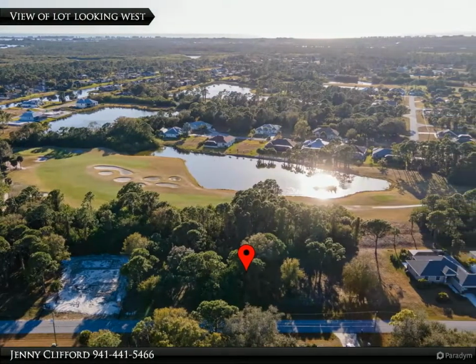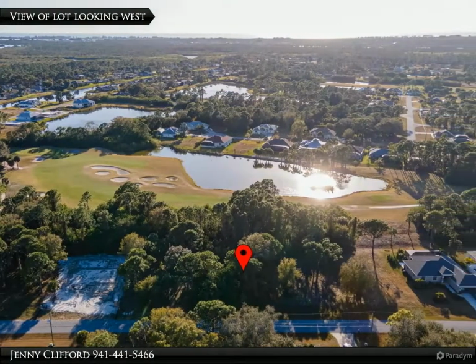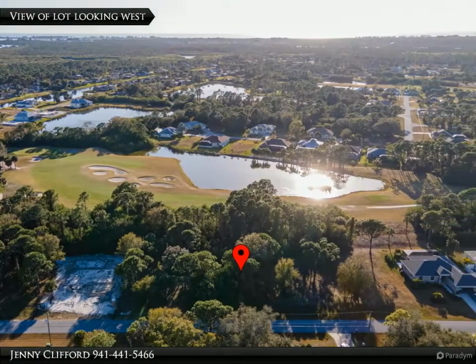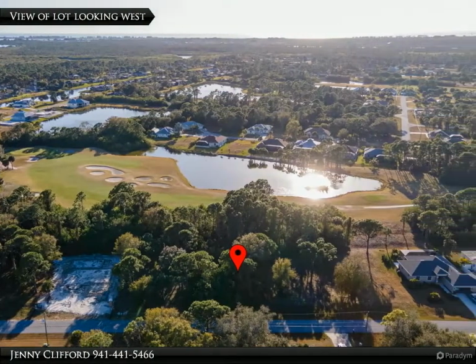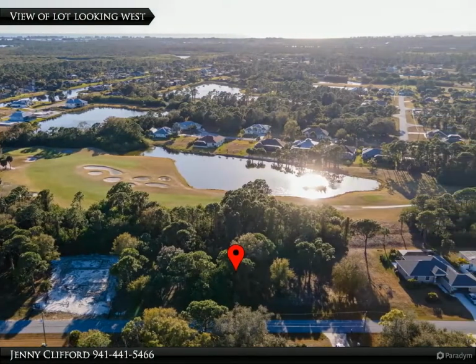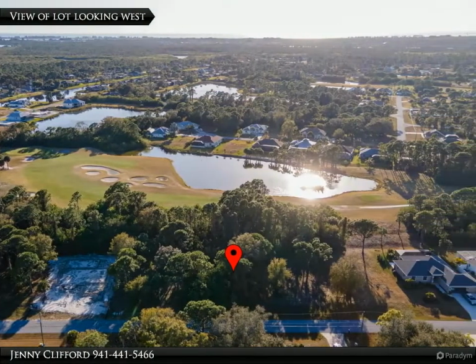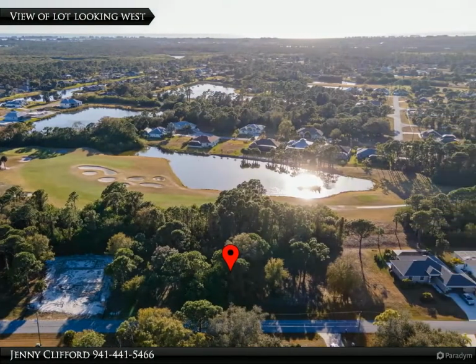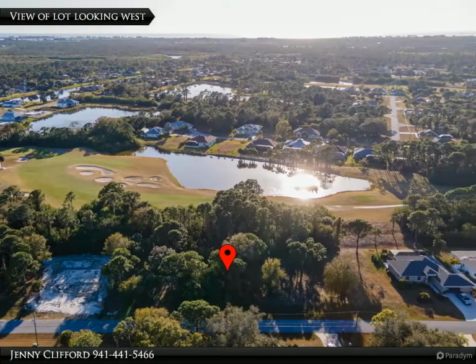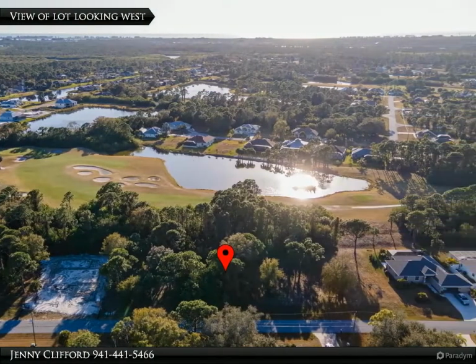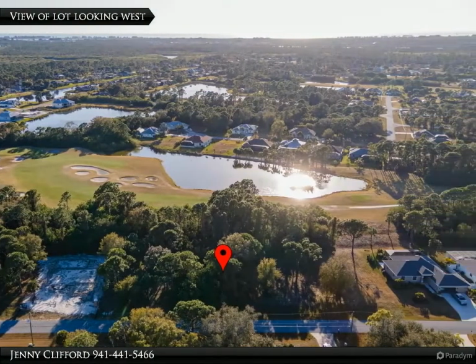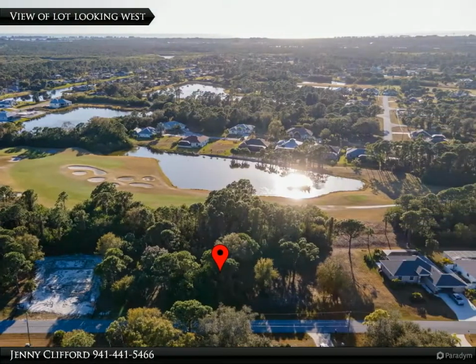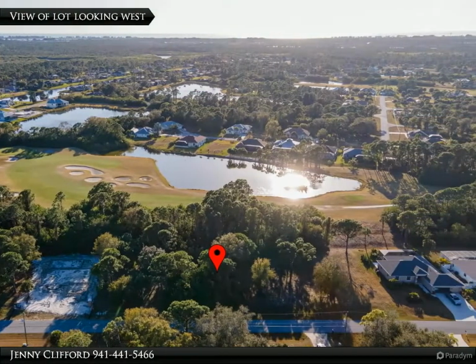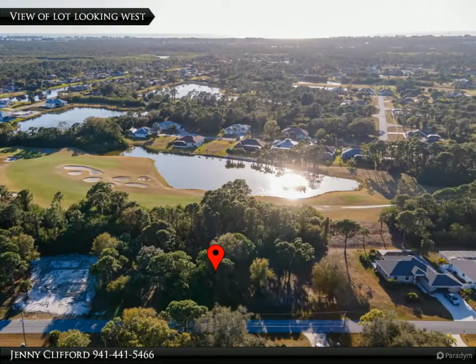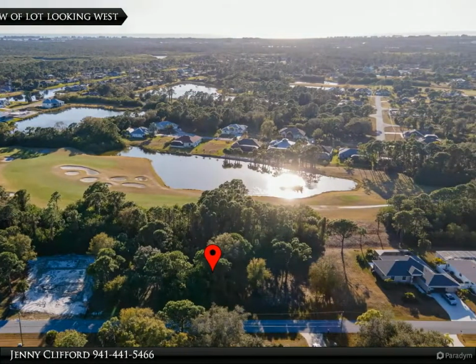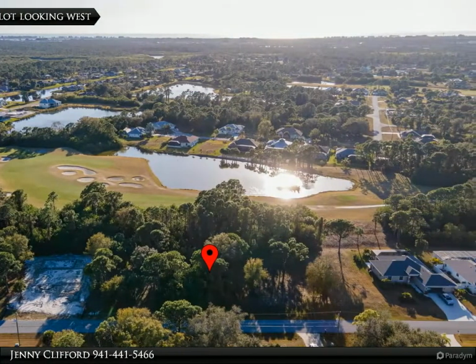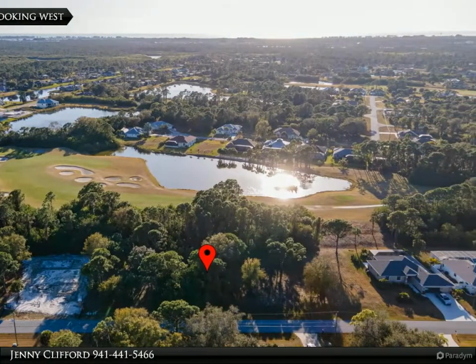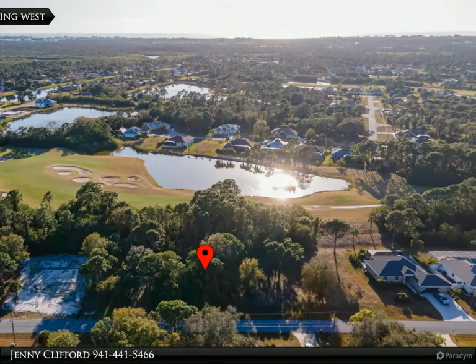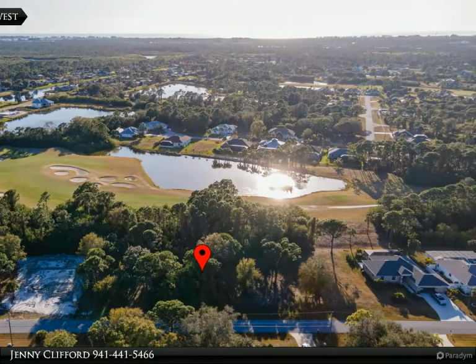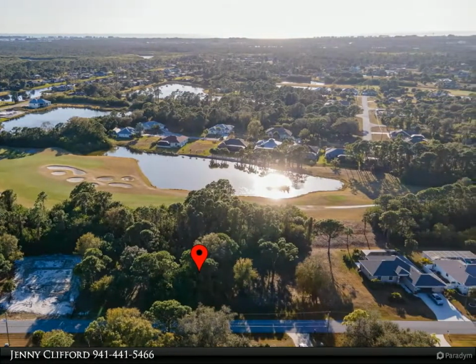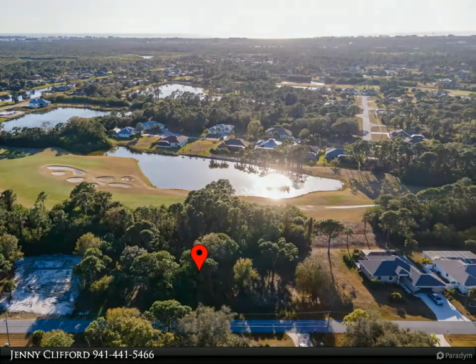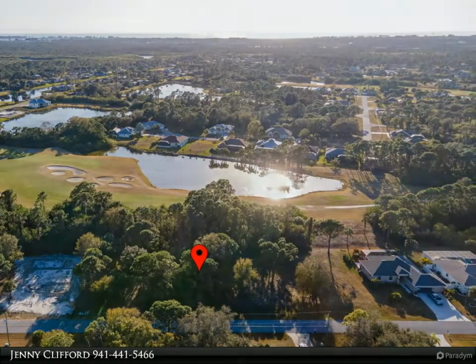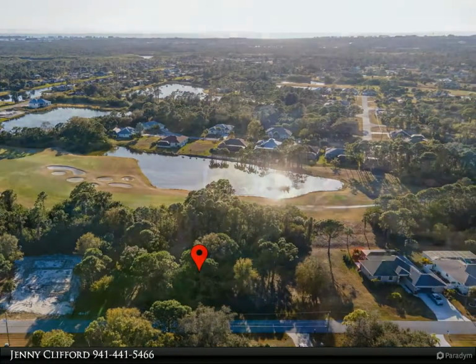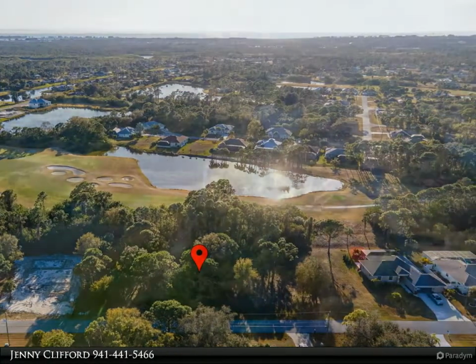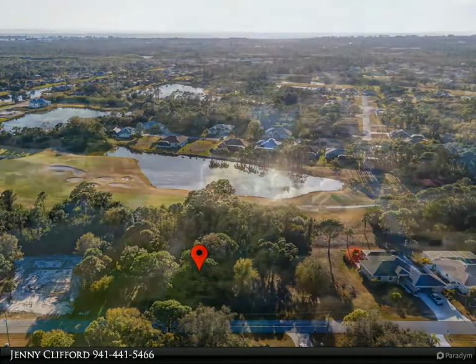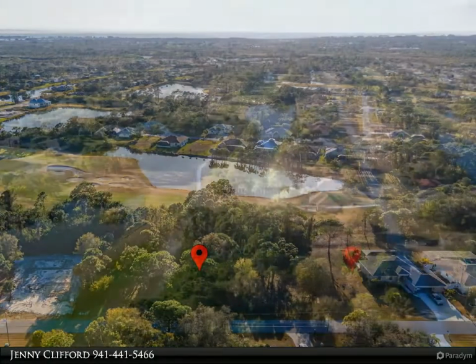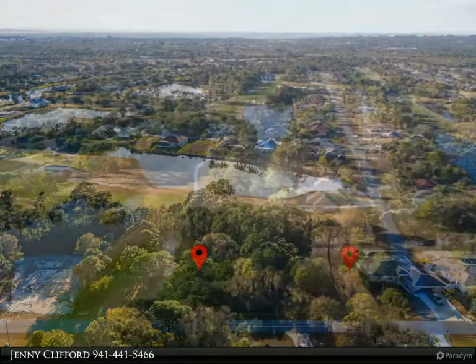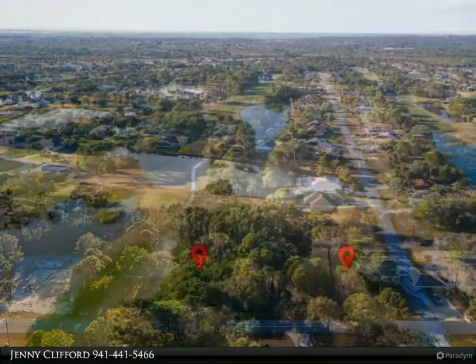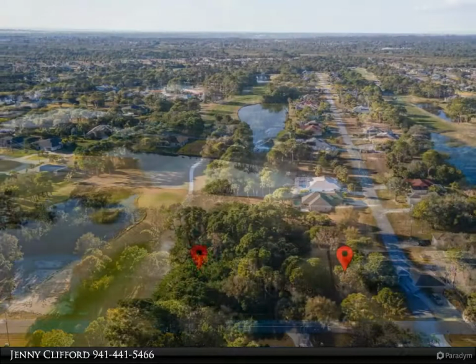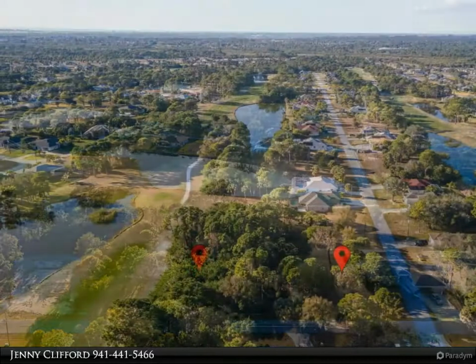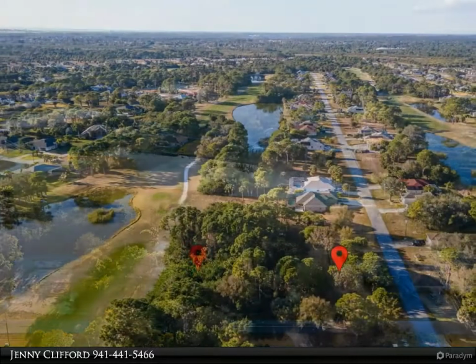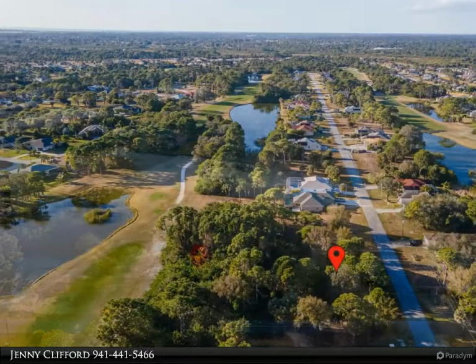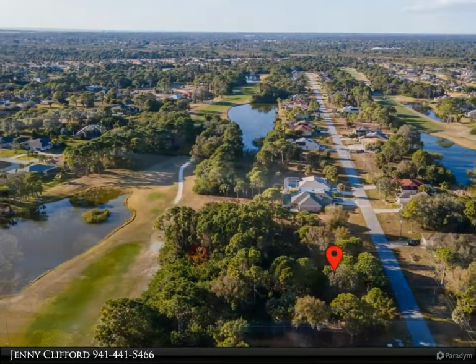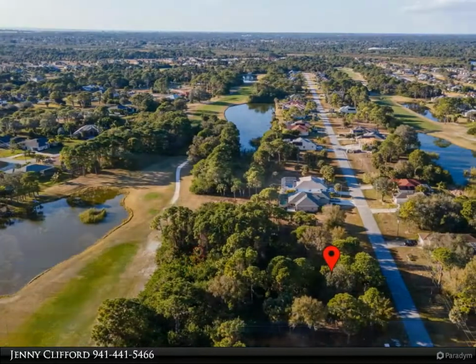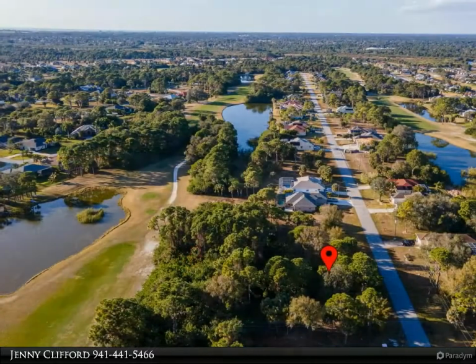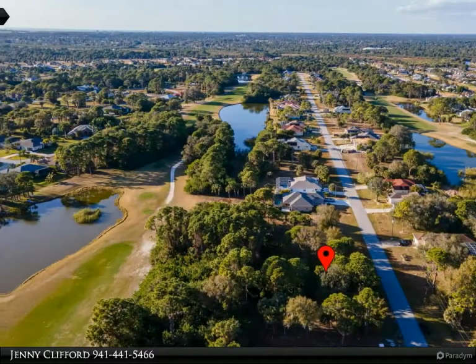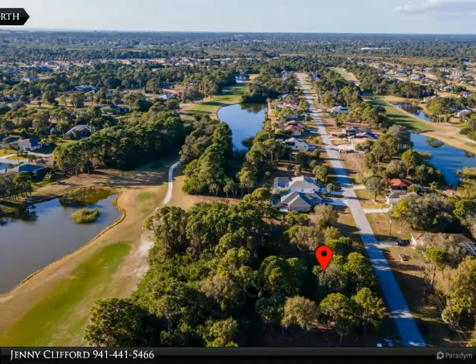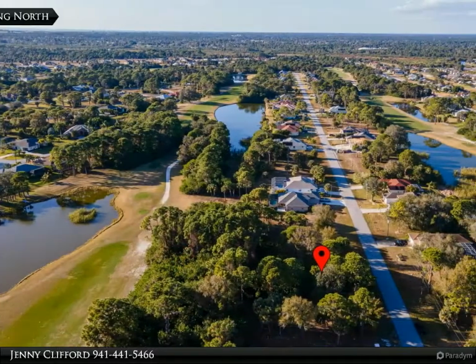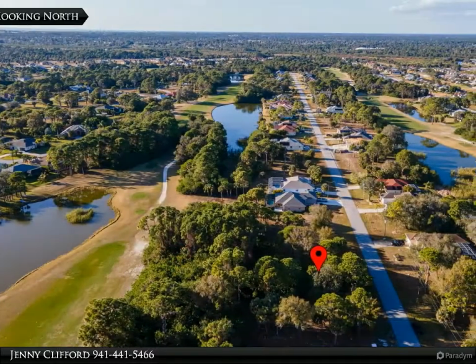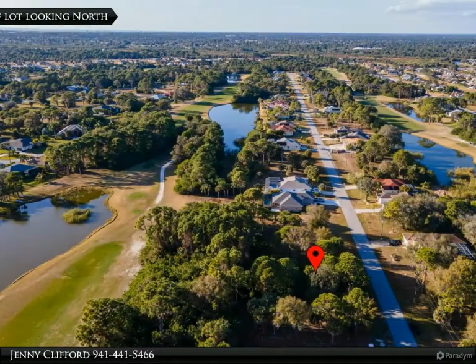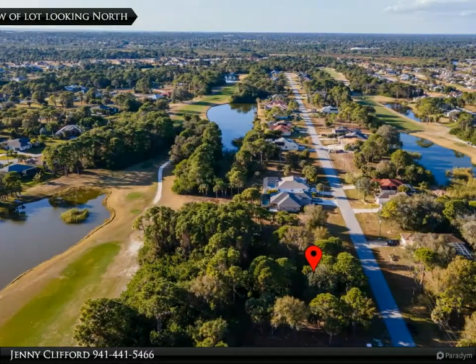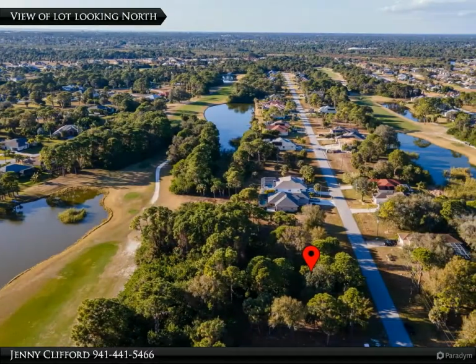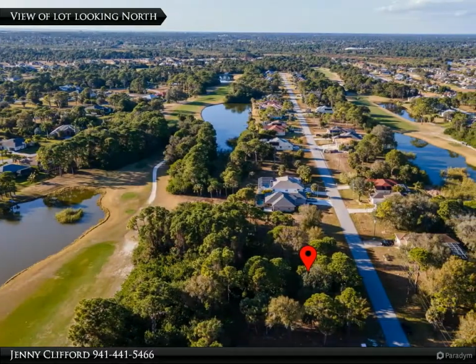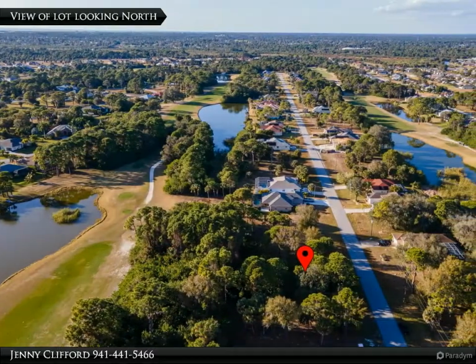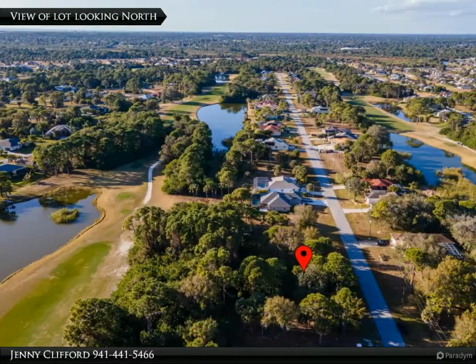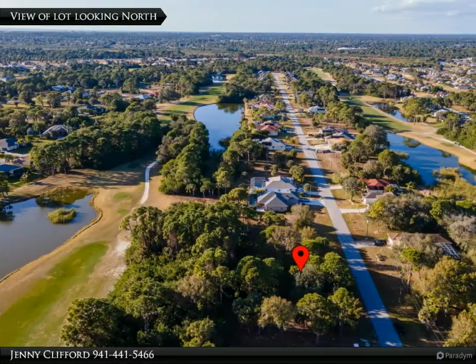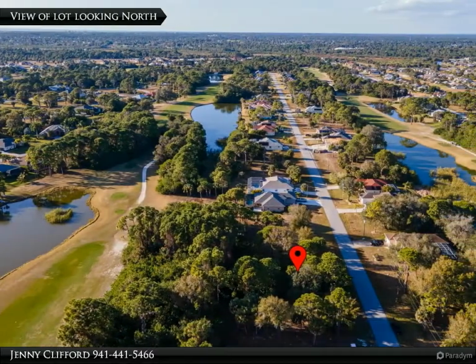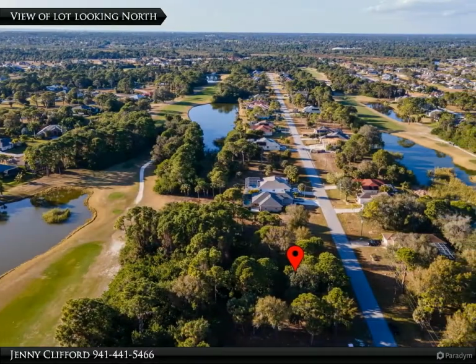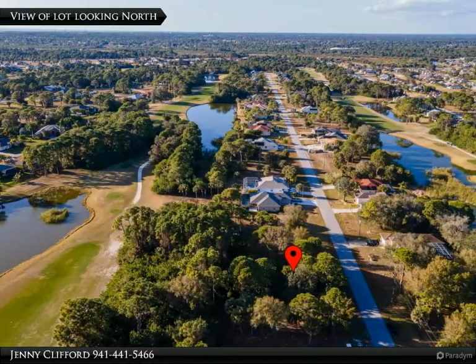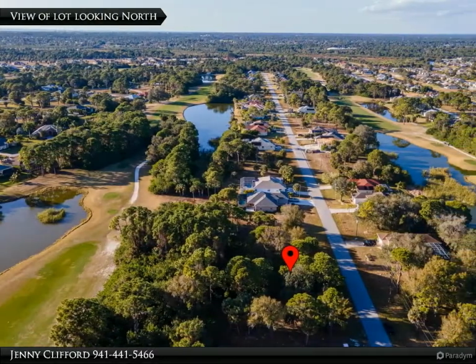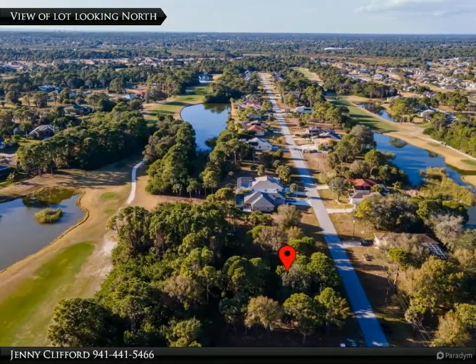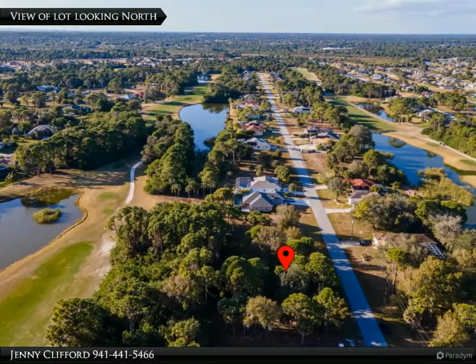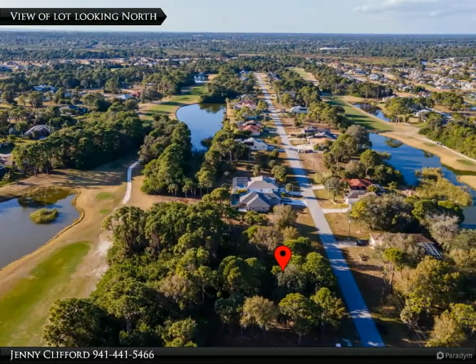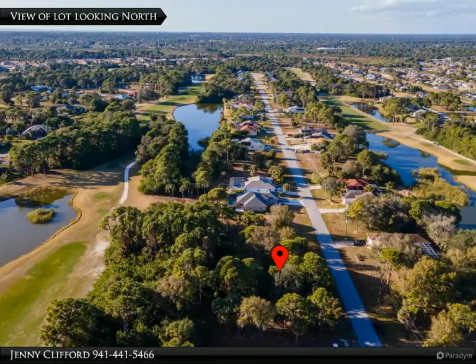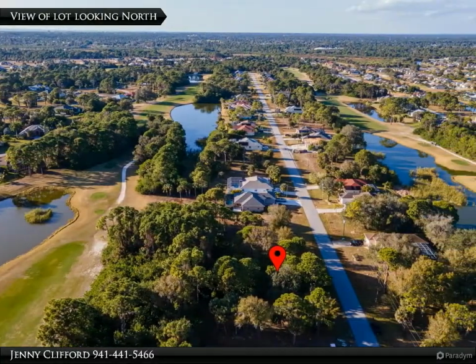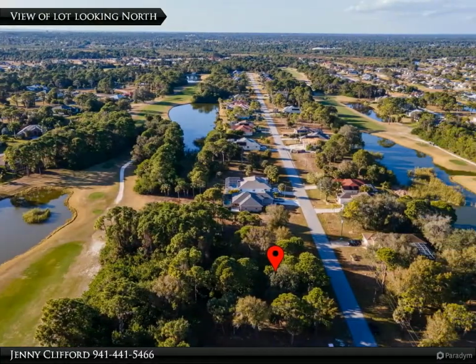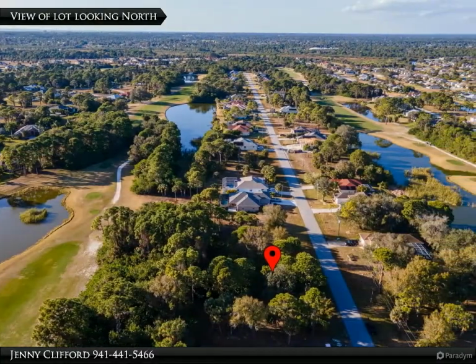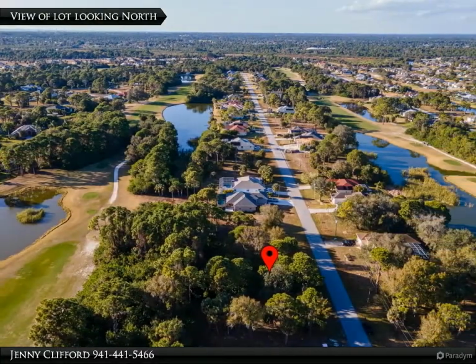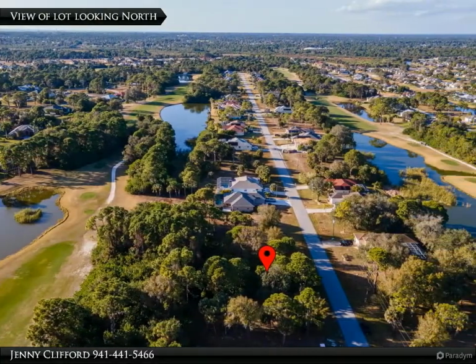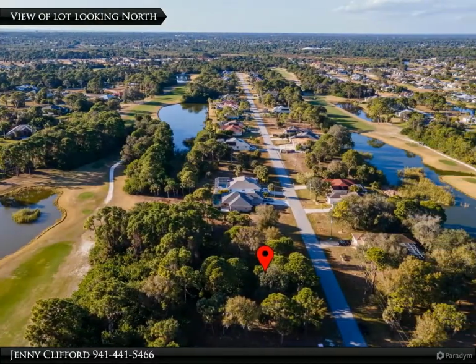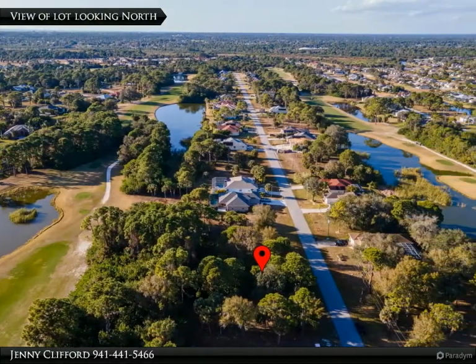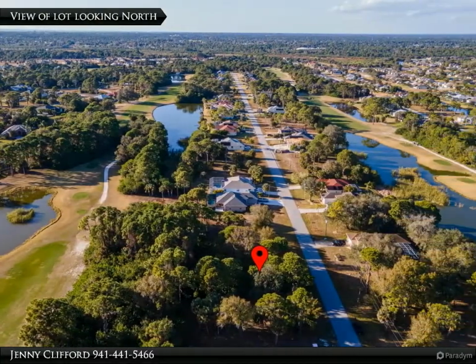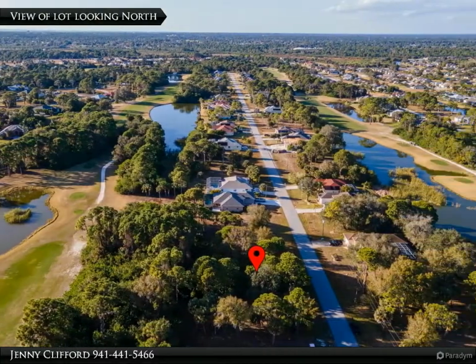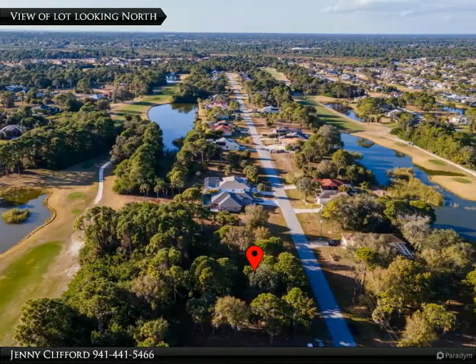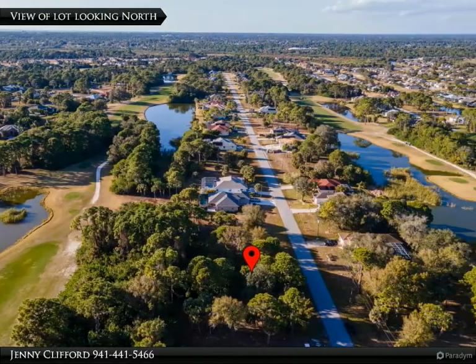Located just minutes to Englewood and Boca Grande's pristine beaches and some of the best boating and fishing Florida has to offer.